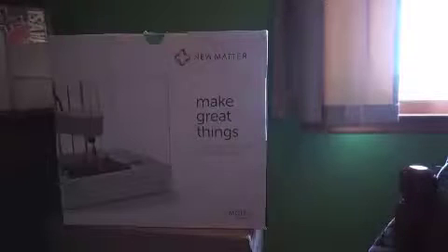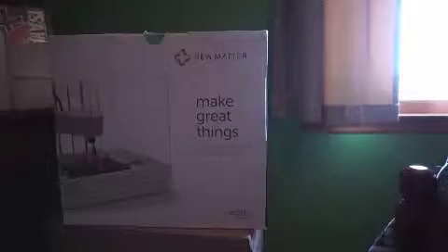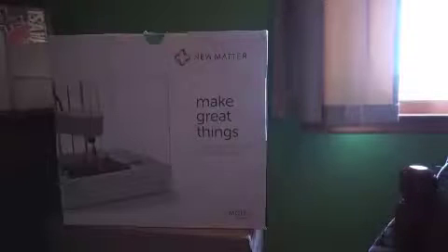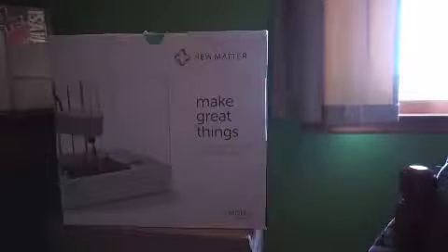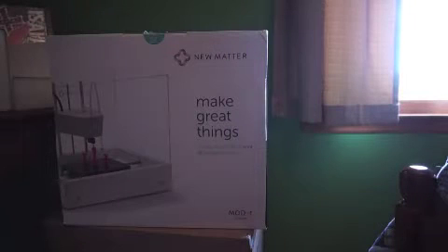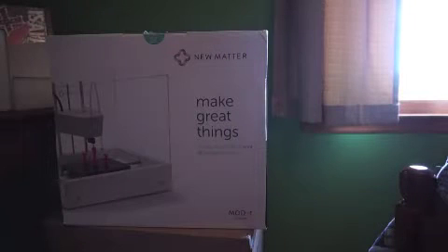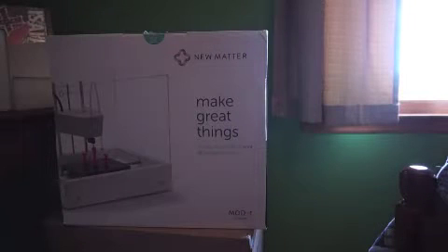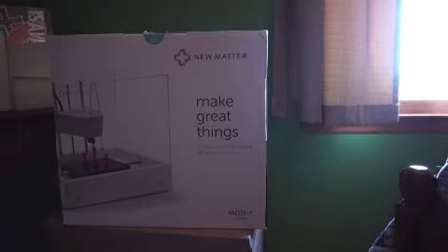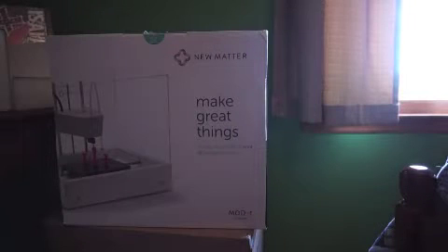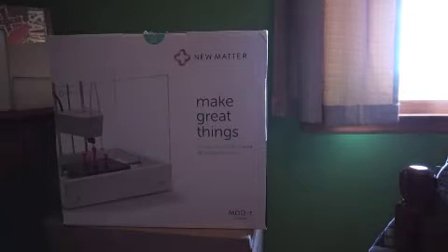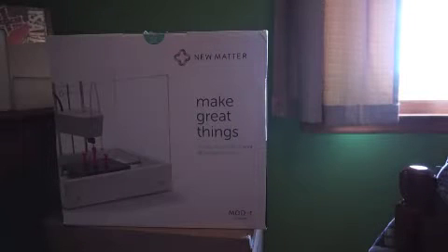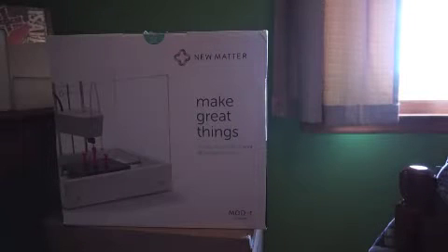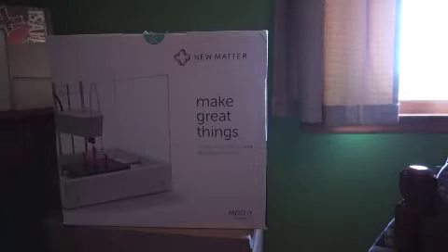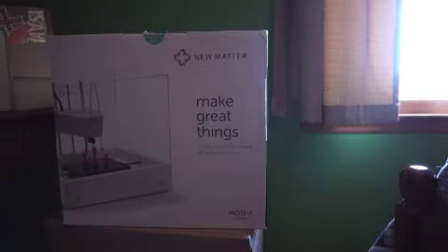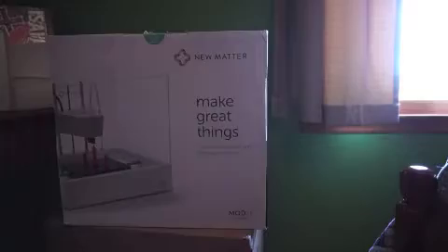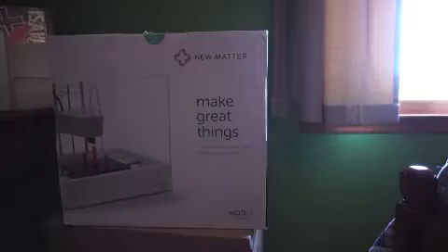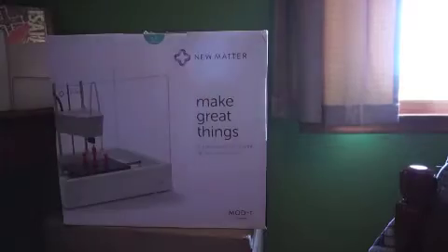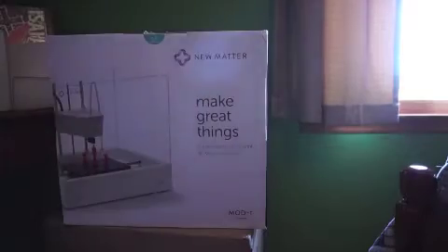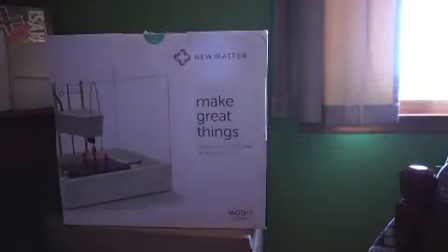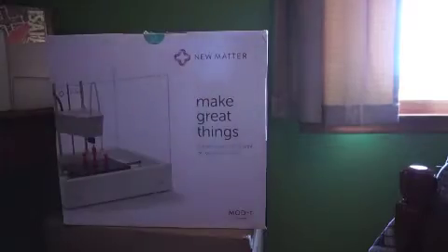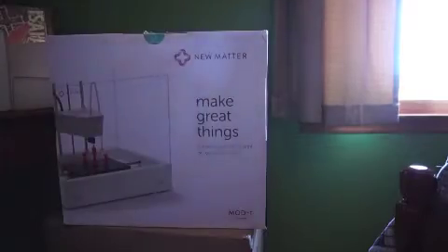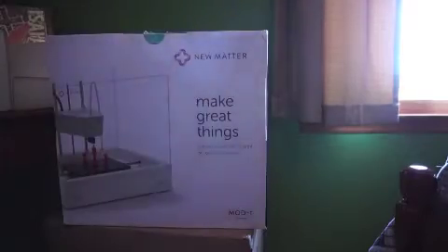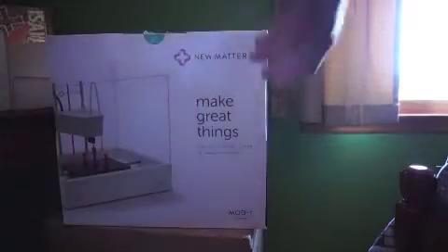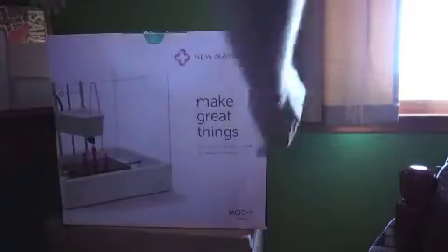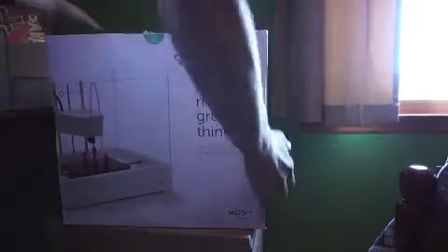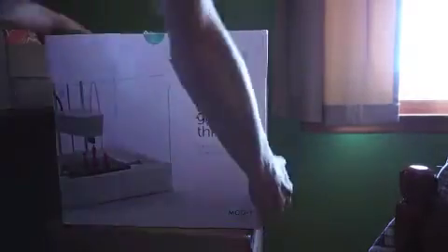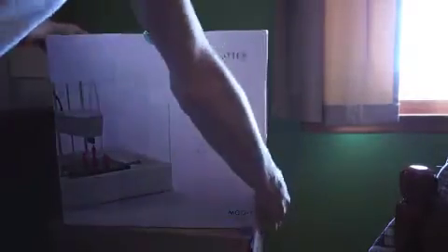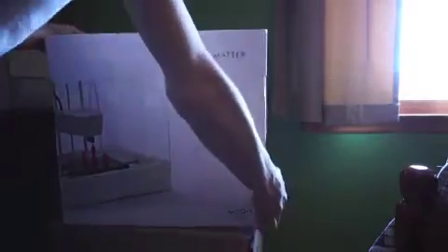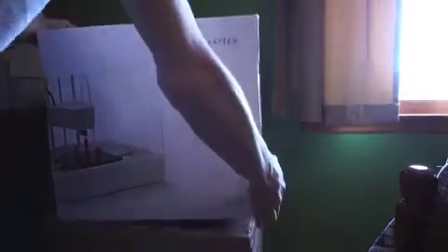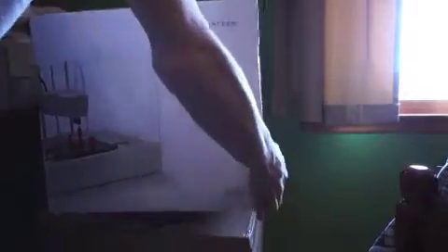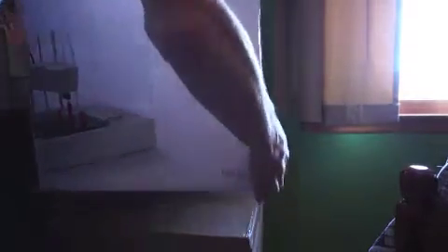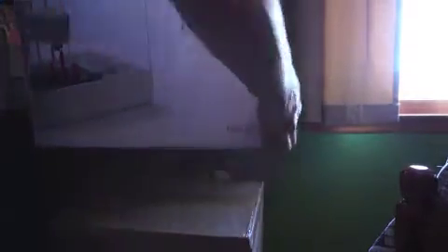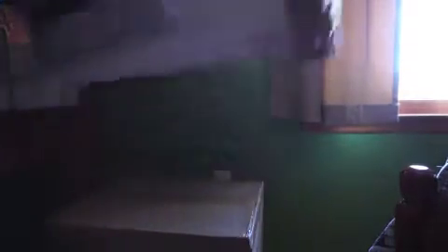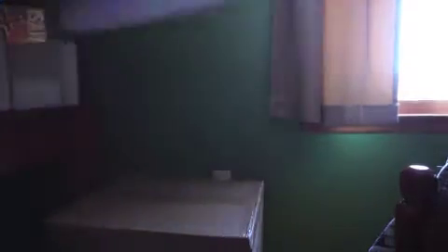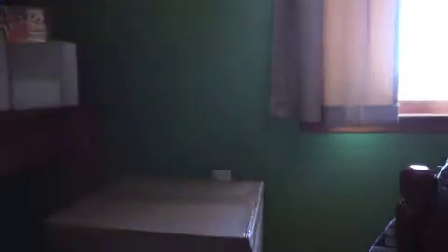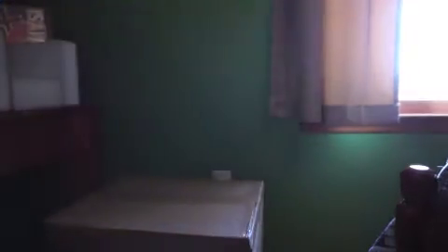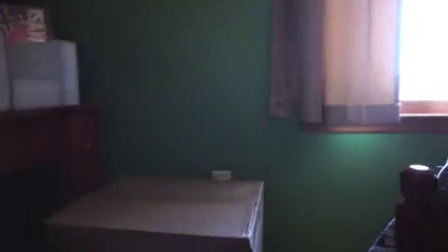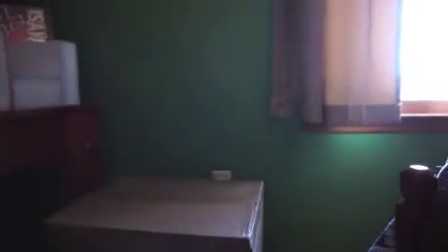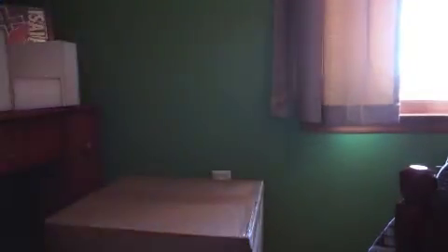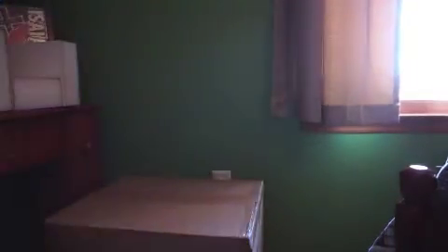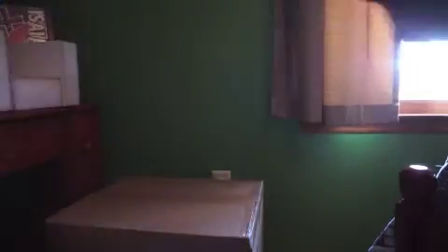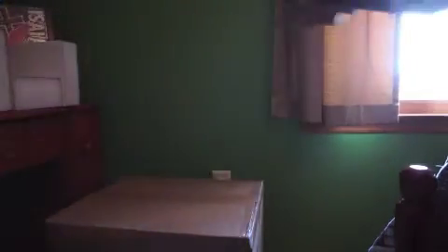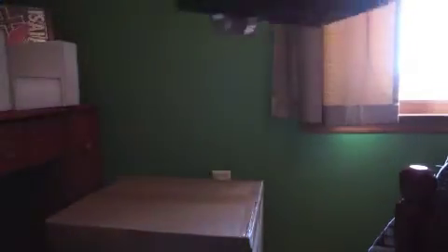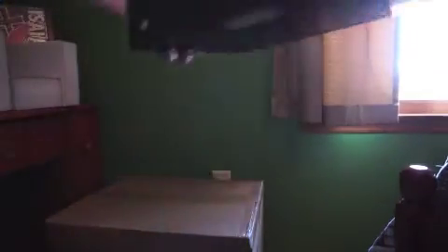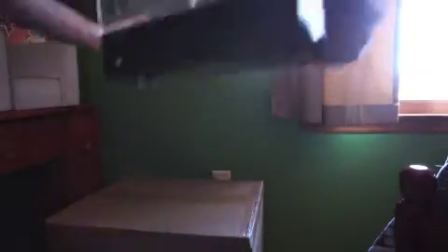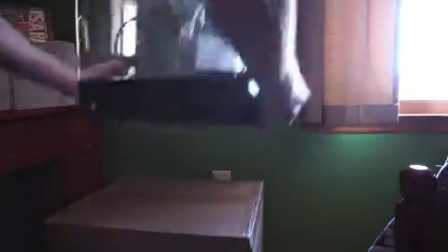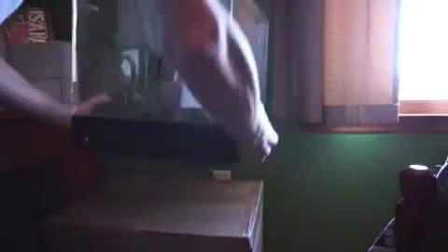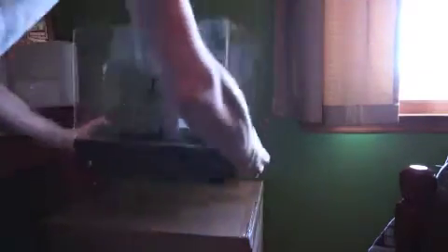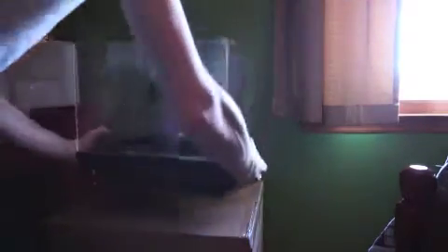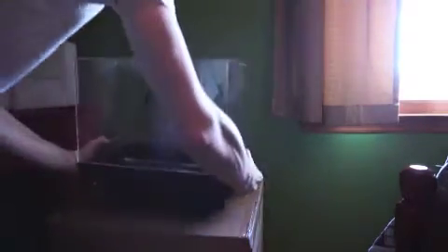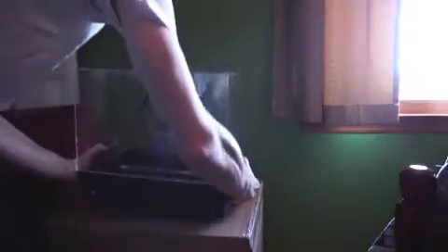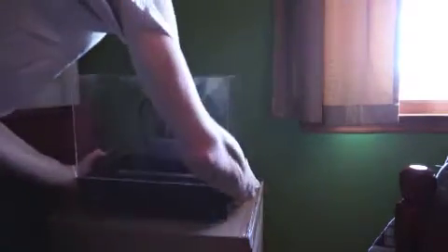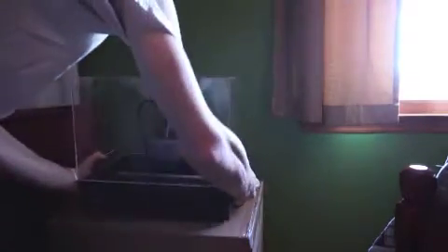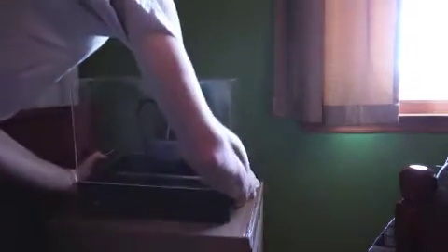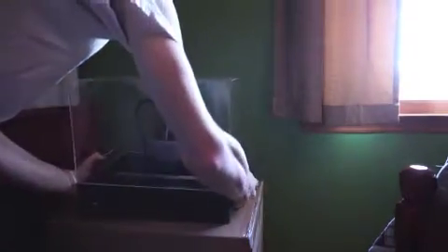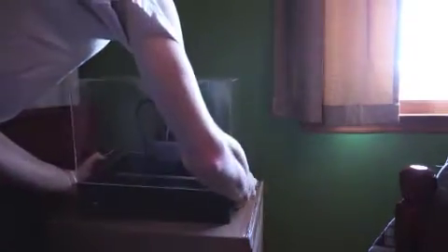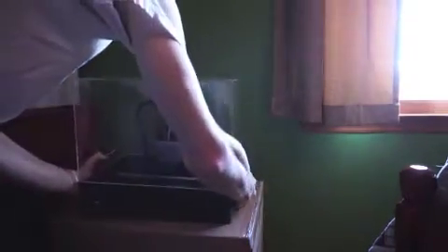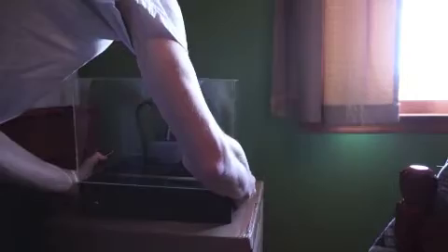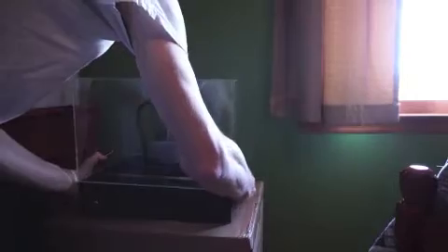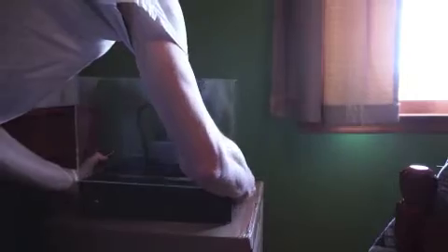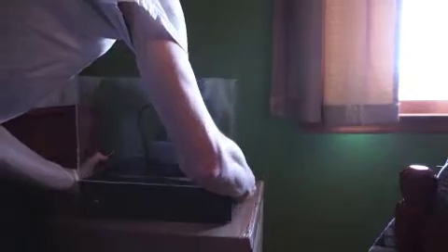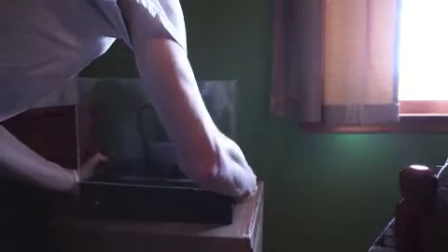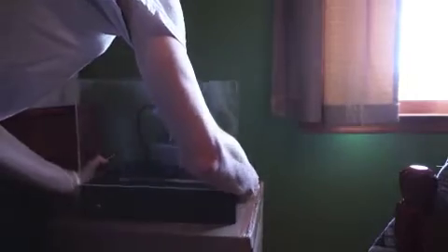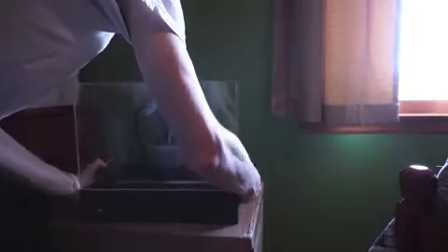Hey guys, what's up? It's Cody. Today we are going to be setting up the Mod-T. First, we have the body of the 3D printer.